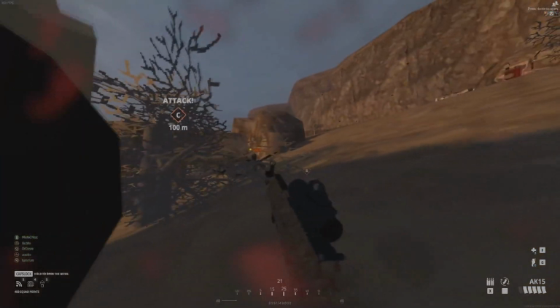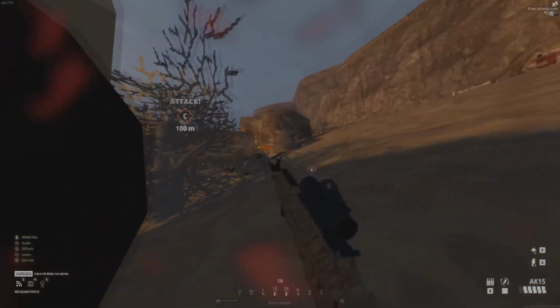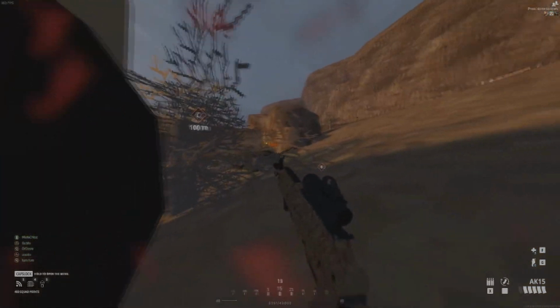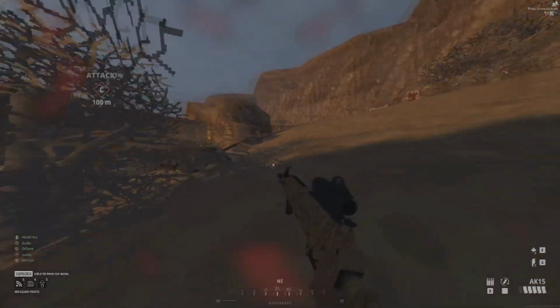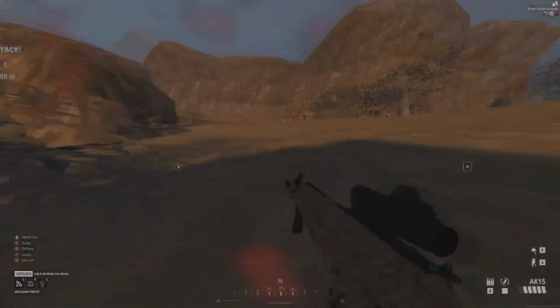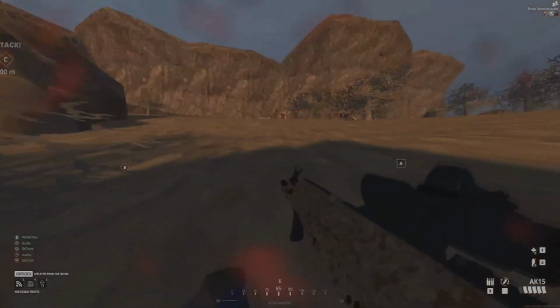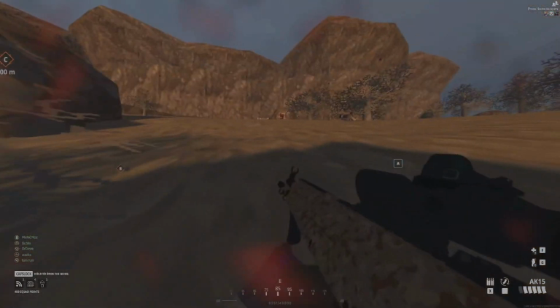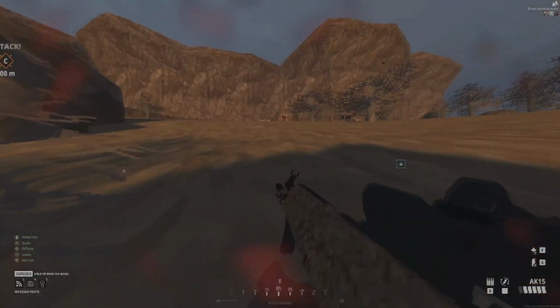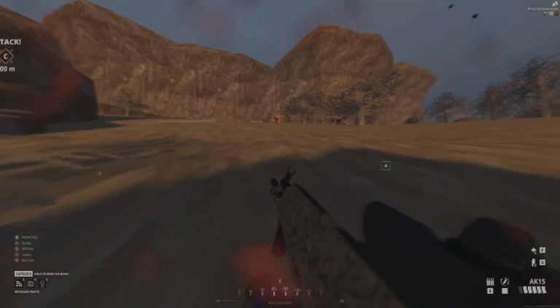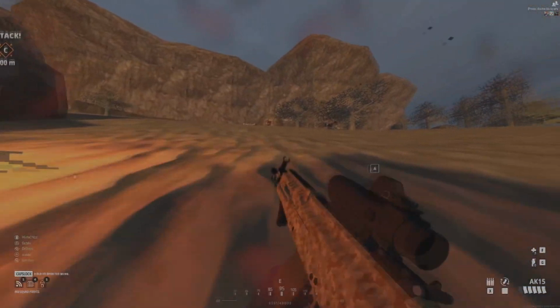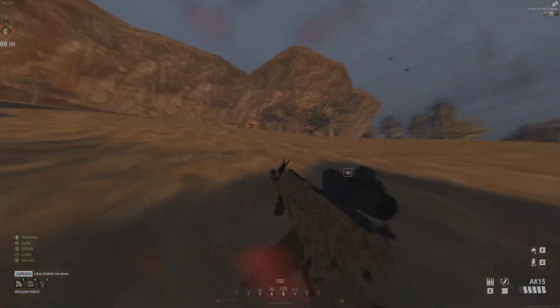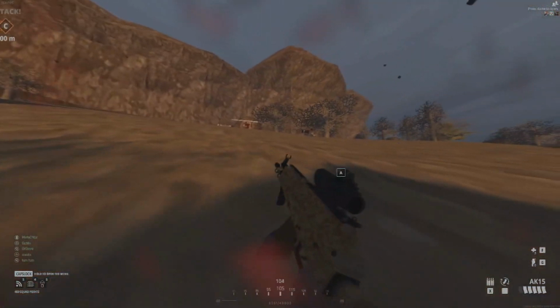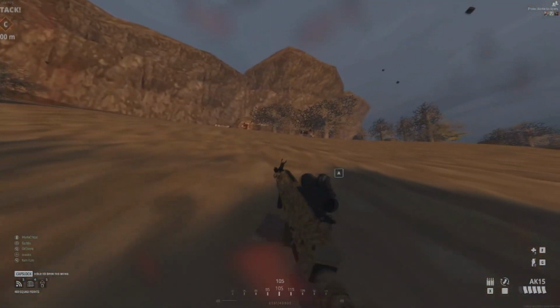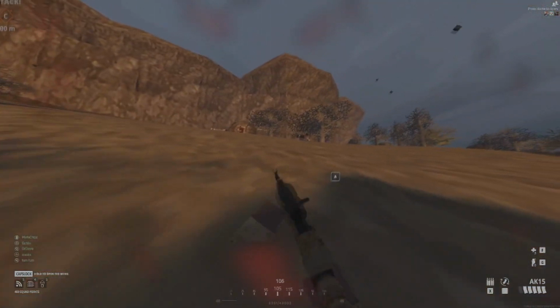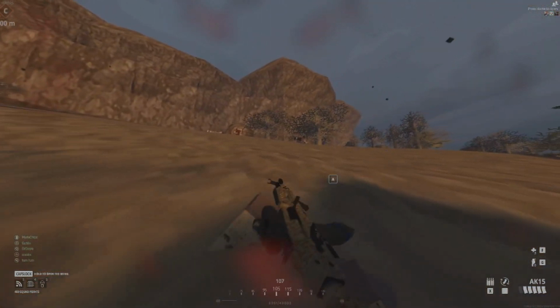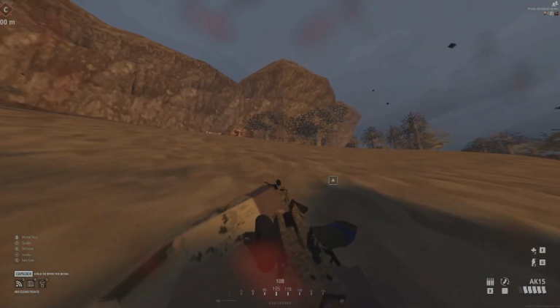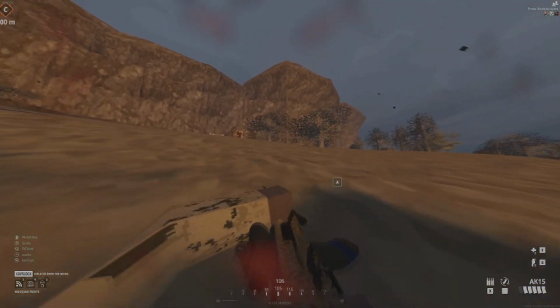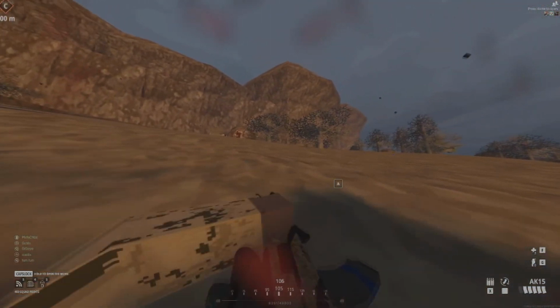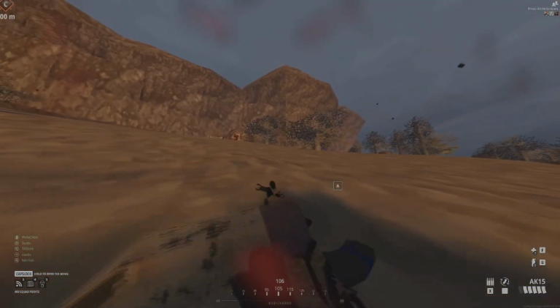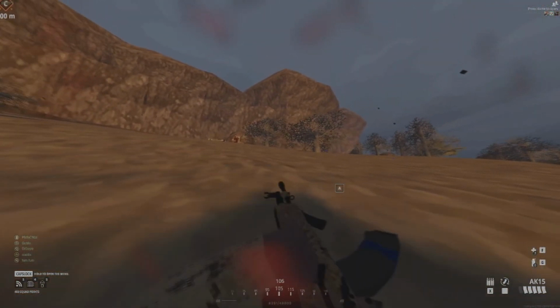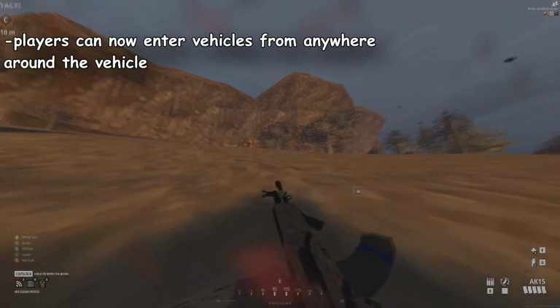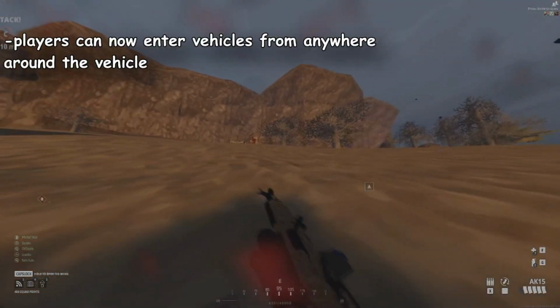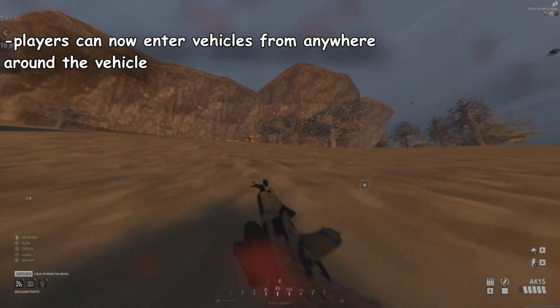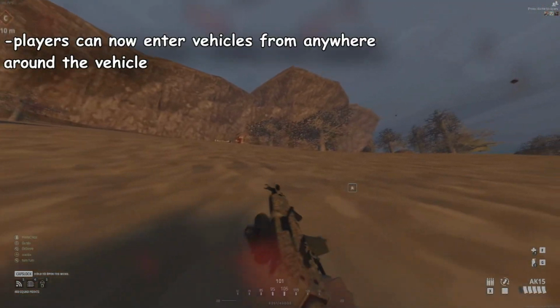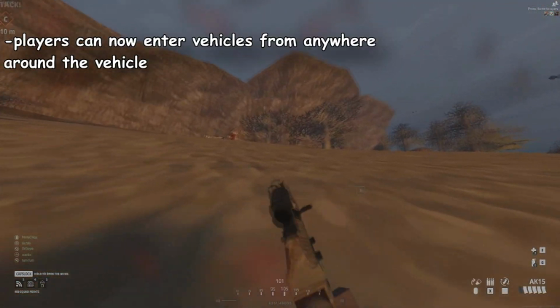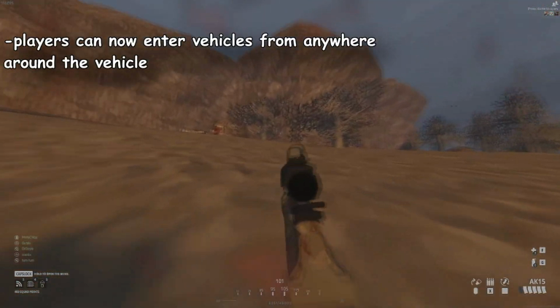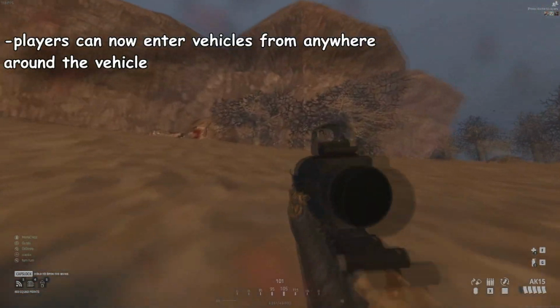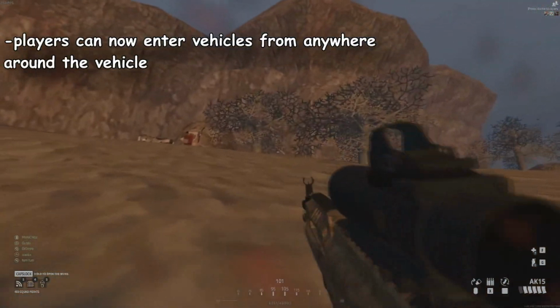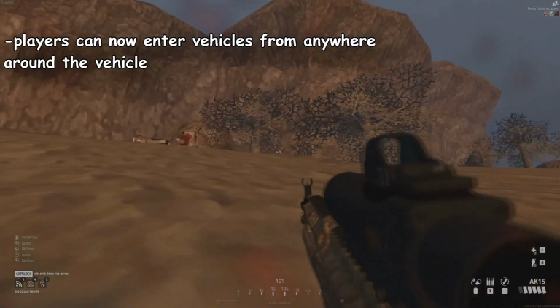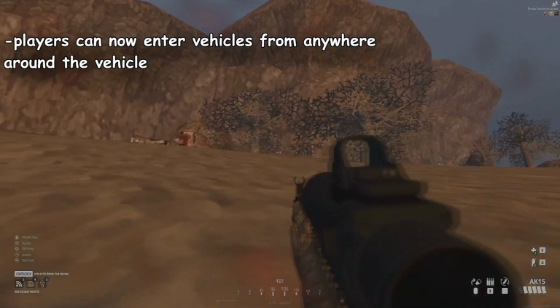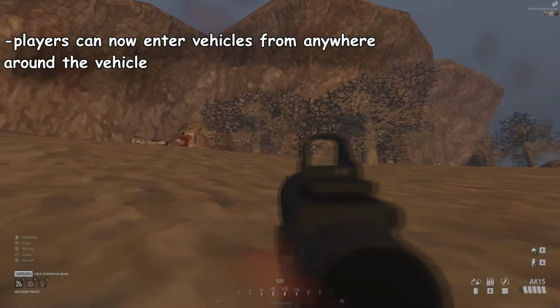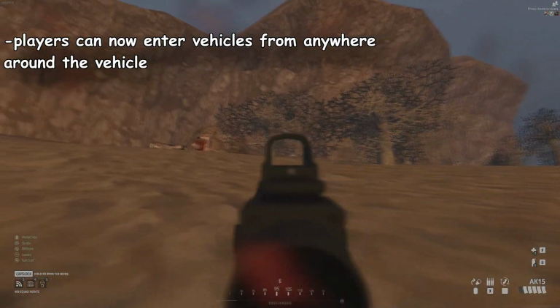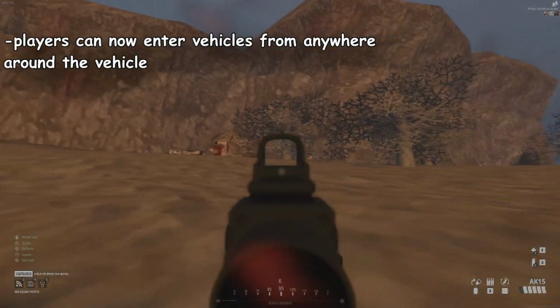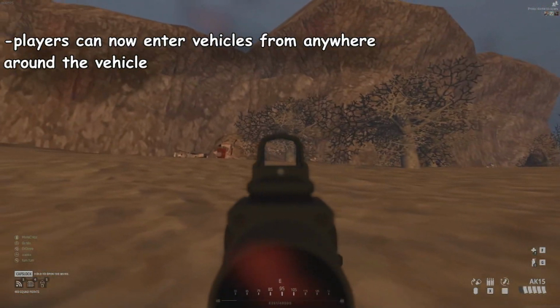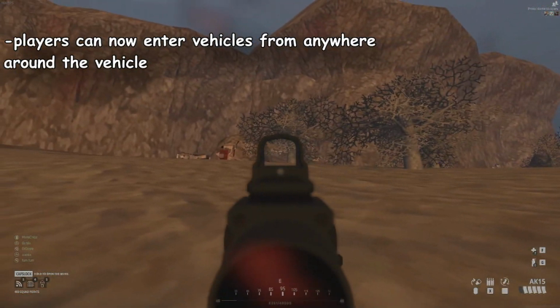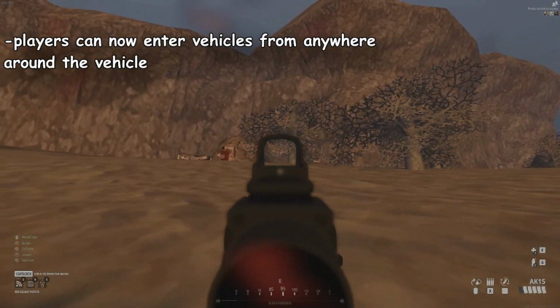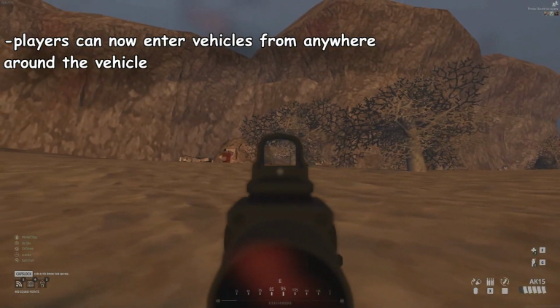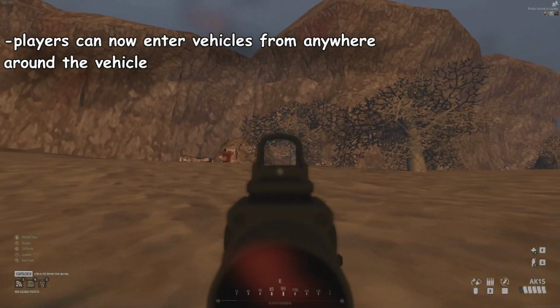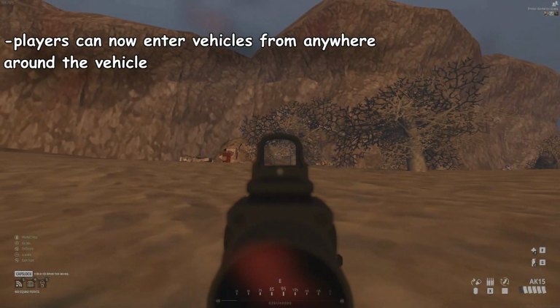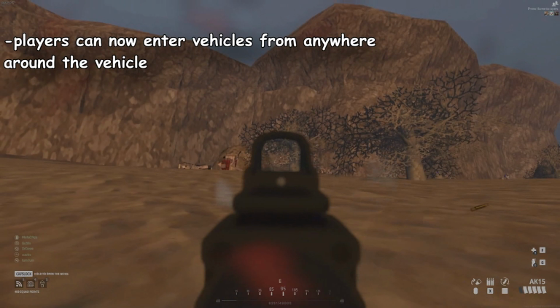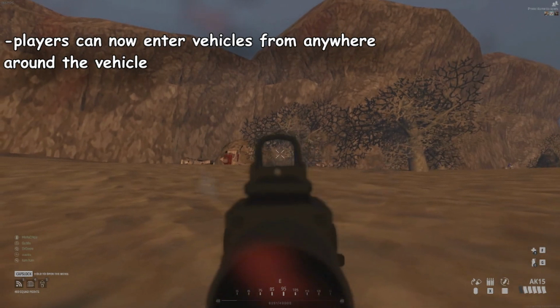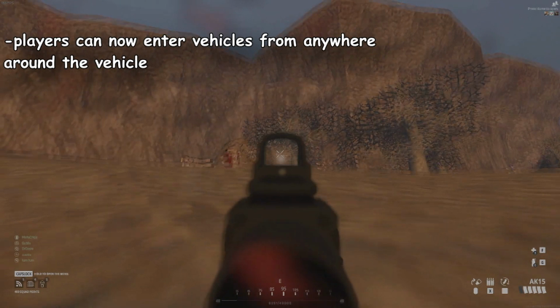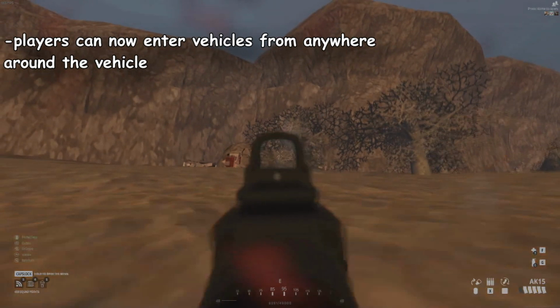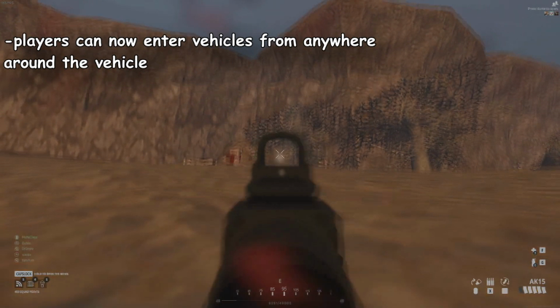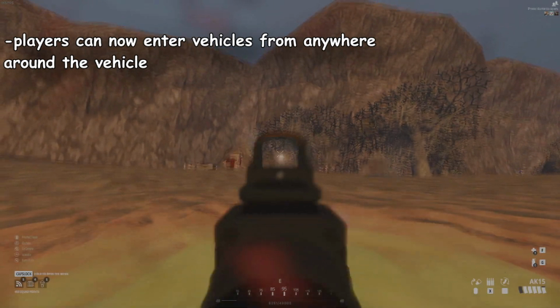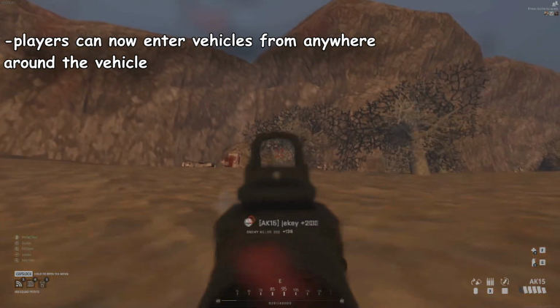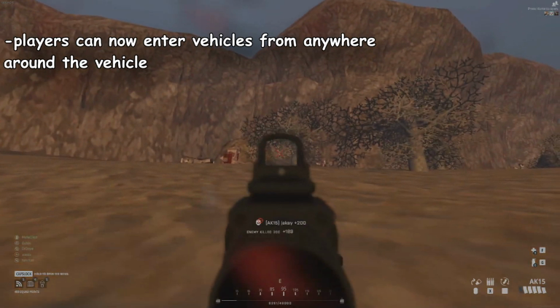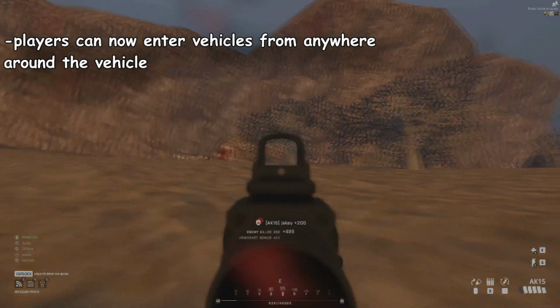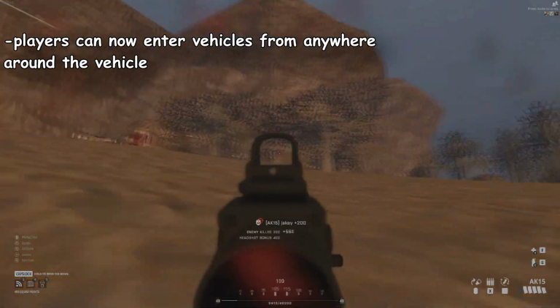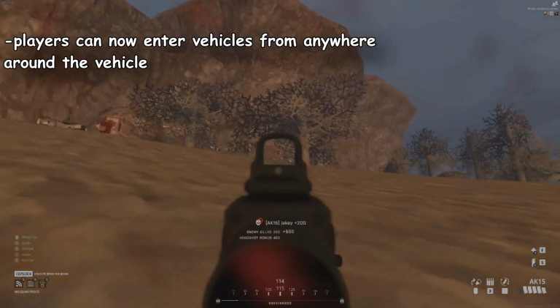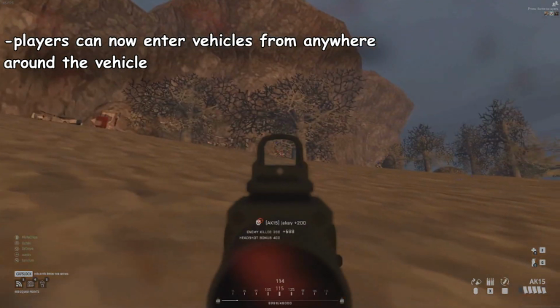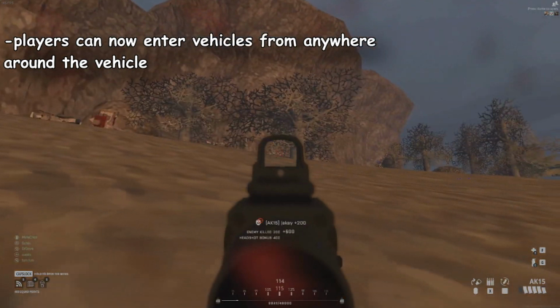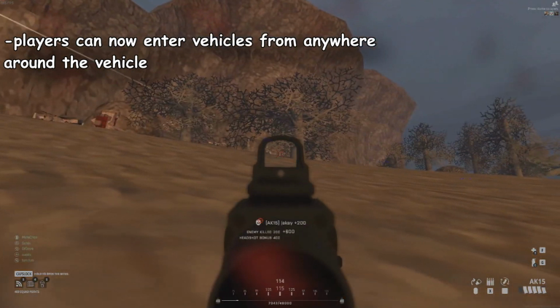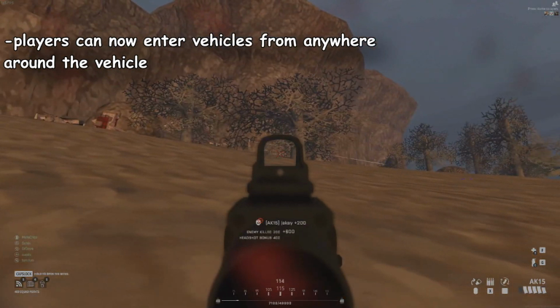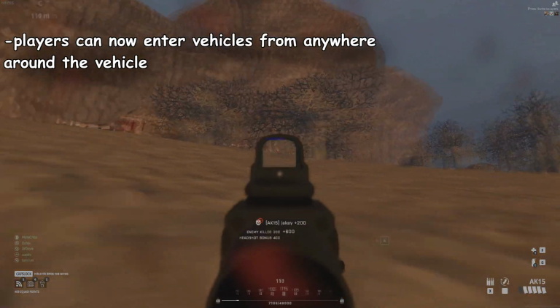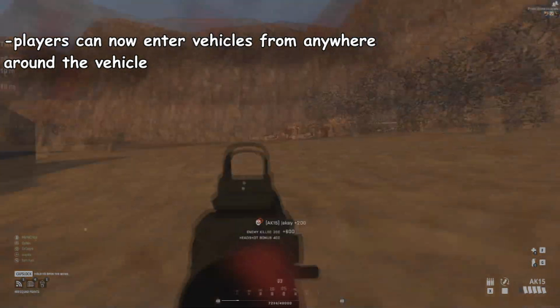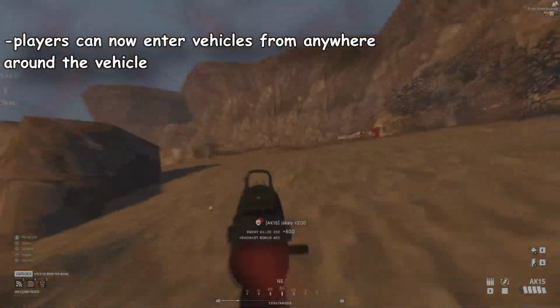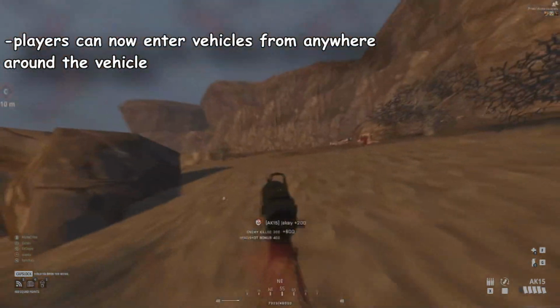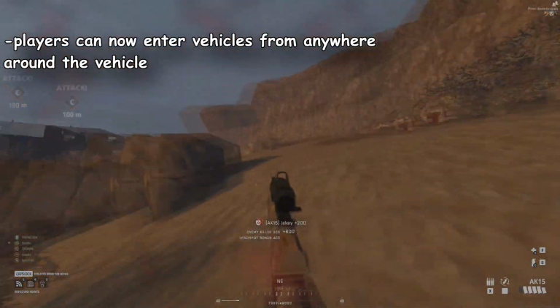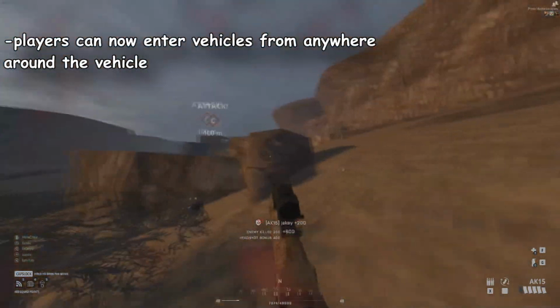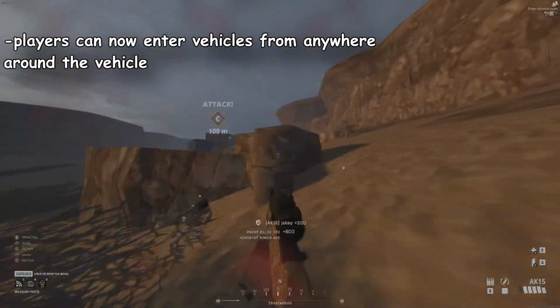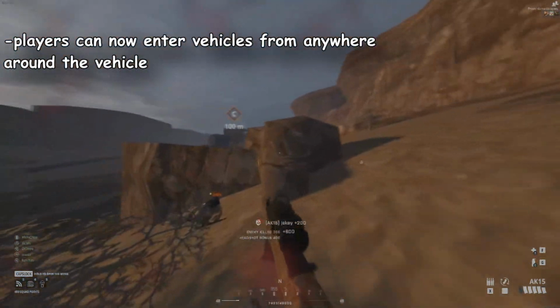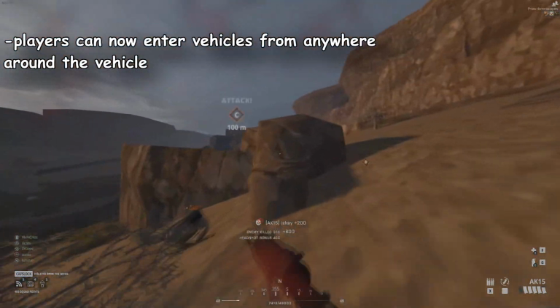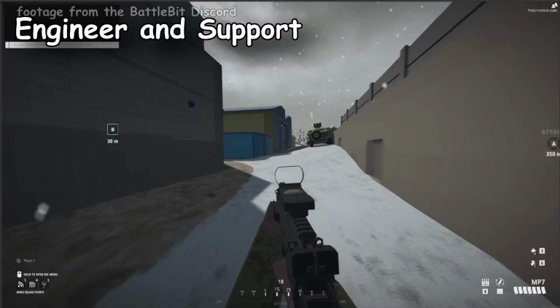They improved the interaction detection, meaning you don't have to look exactly at a helicopter to get in — you can just be around it and it will allow you to enter.